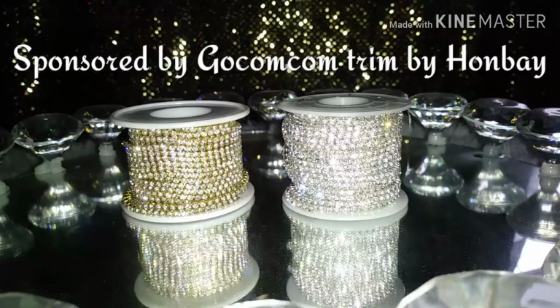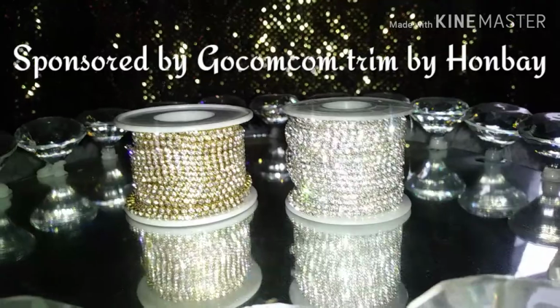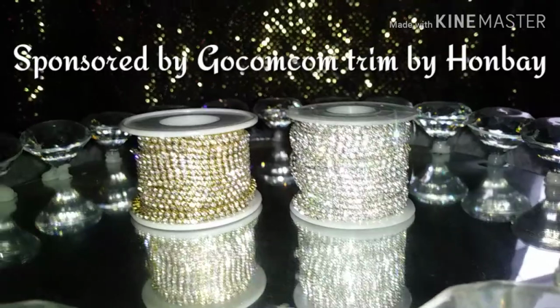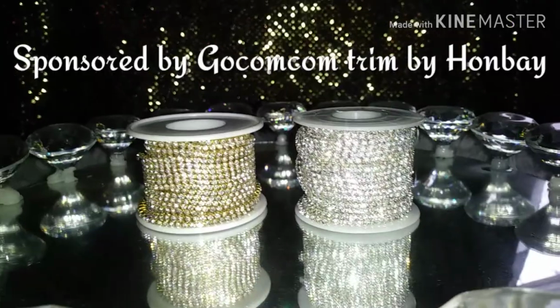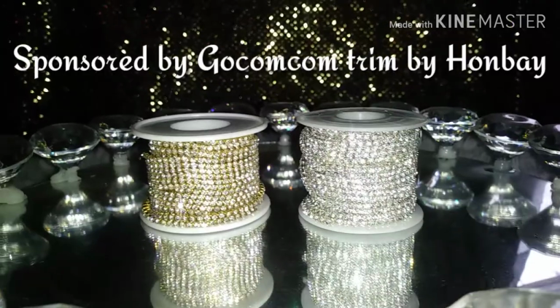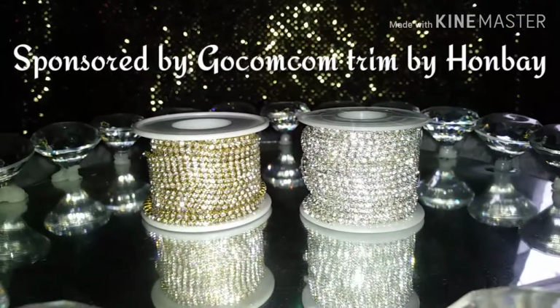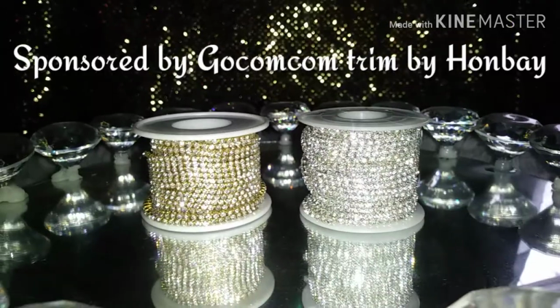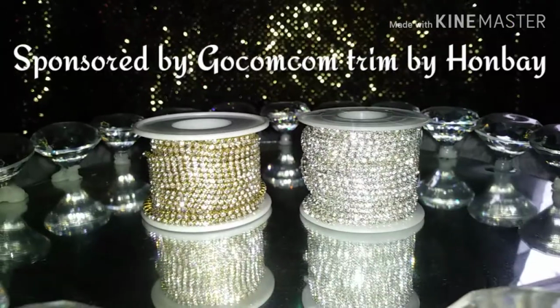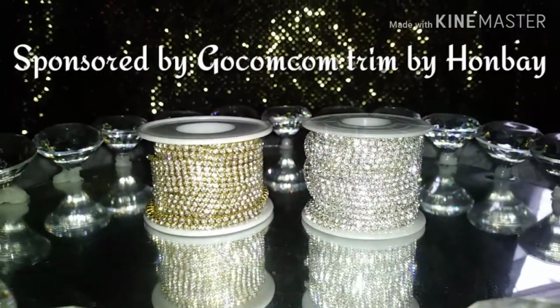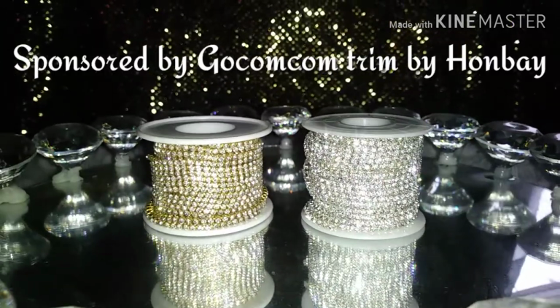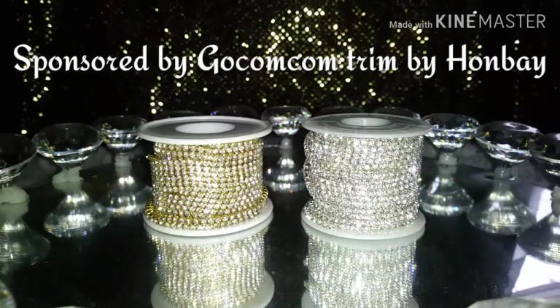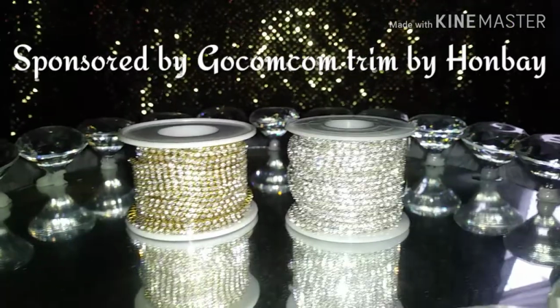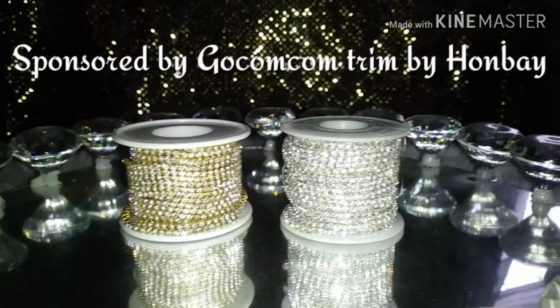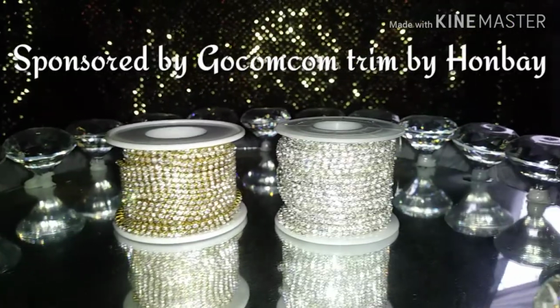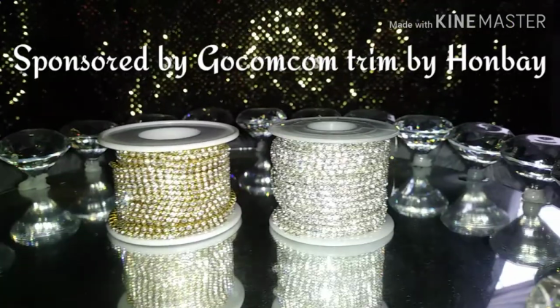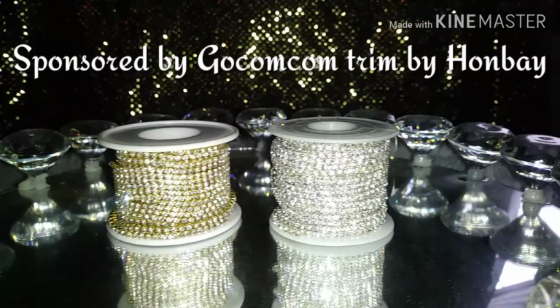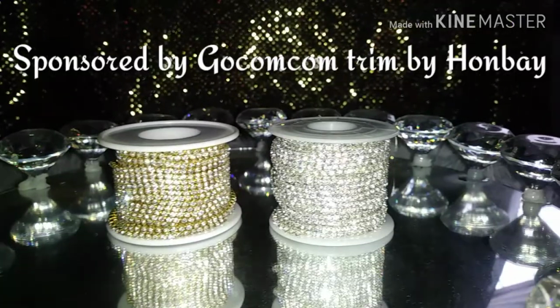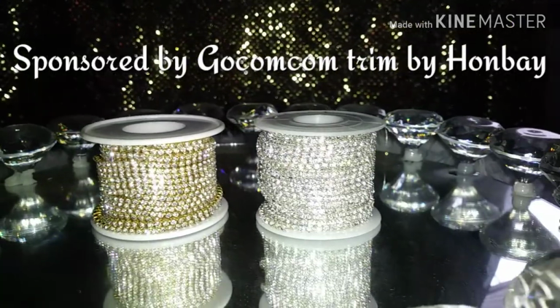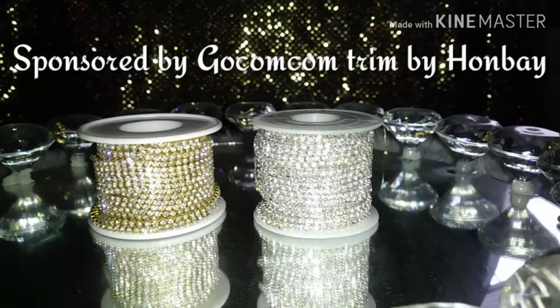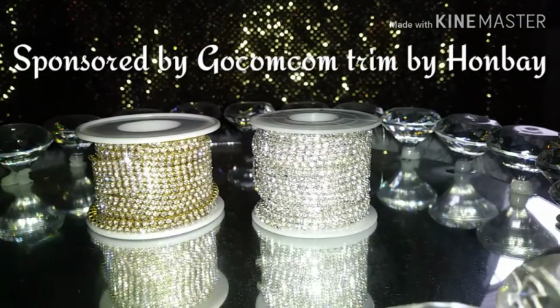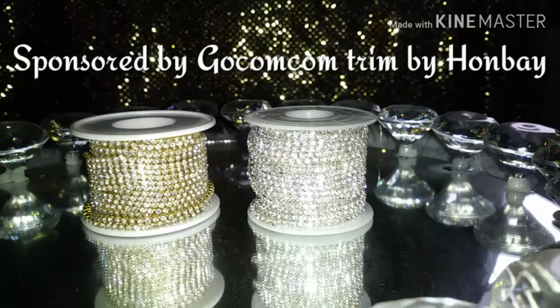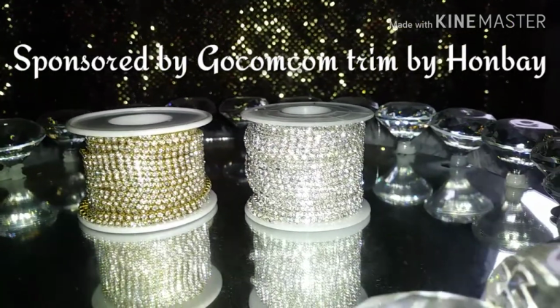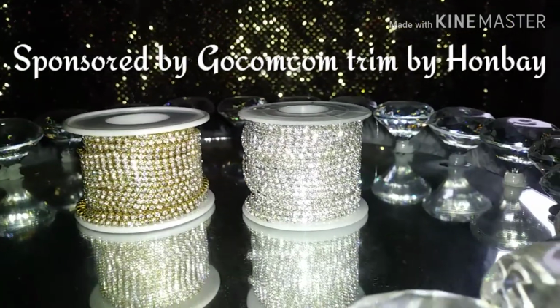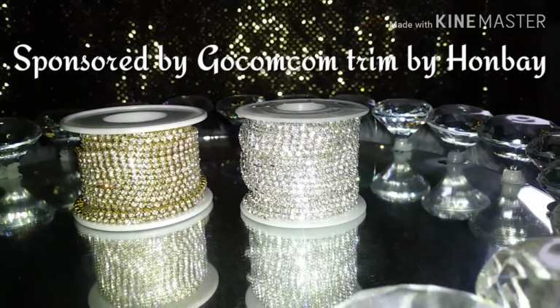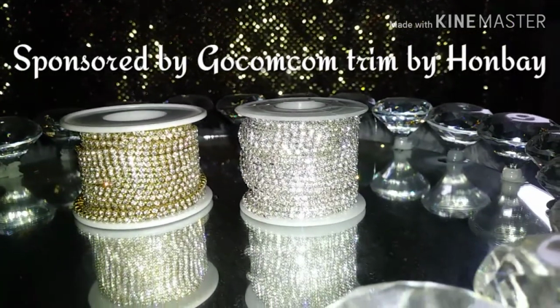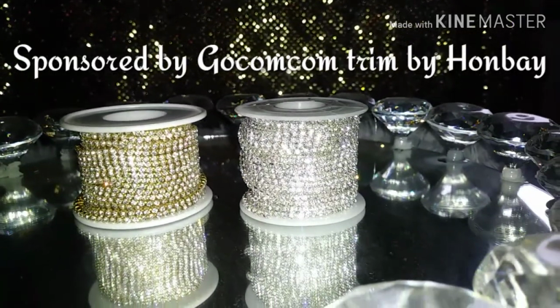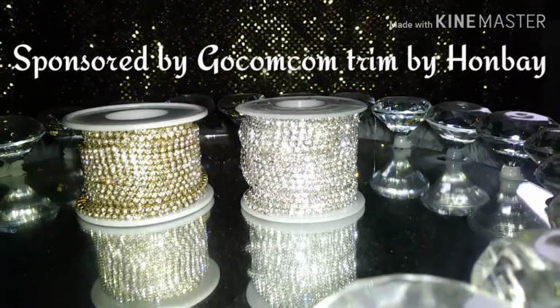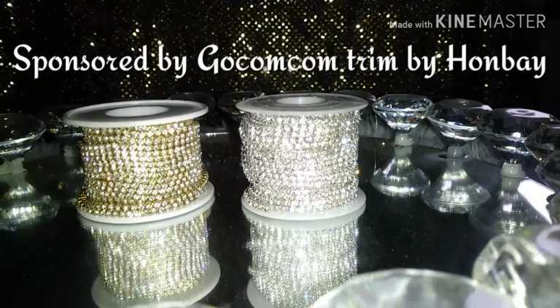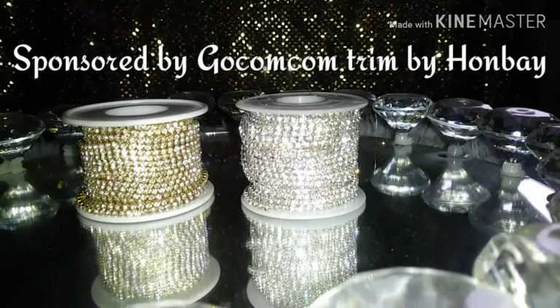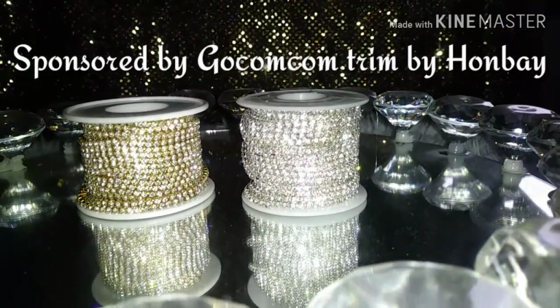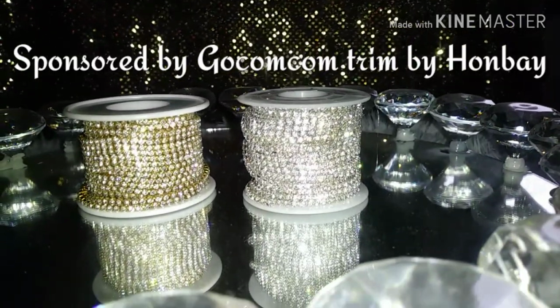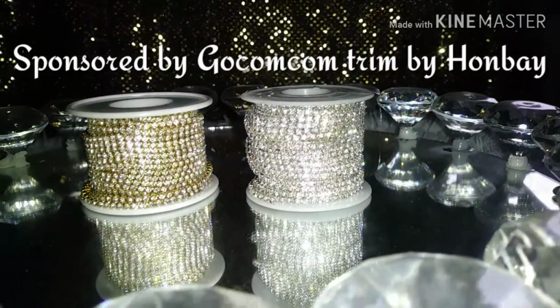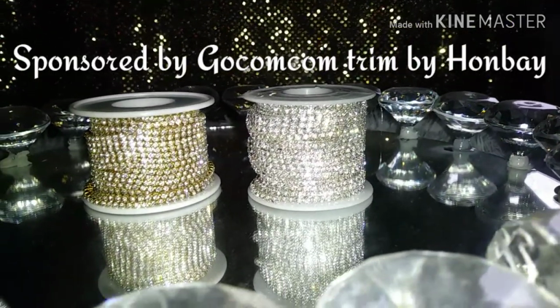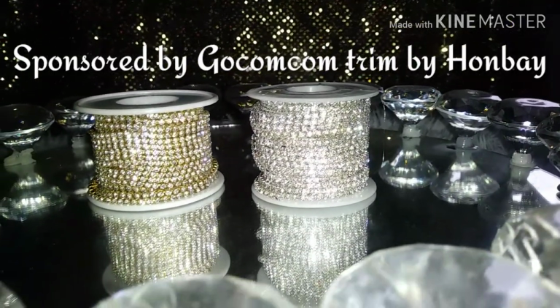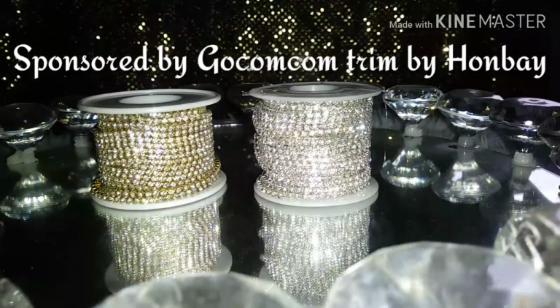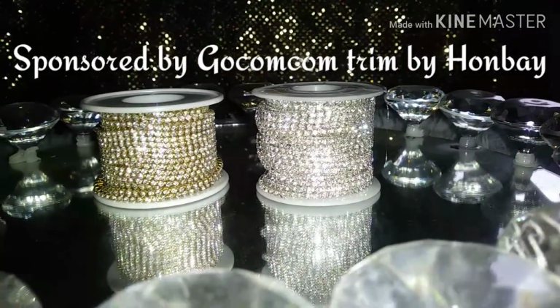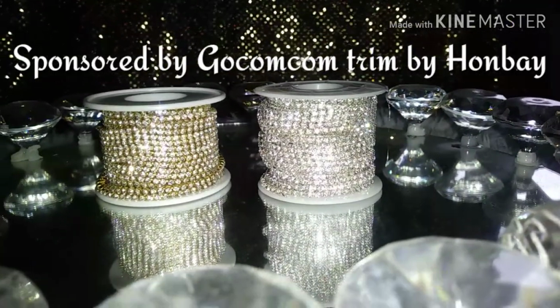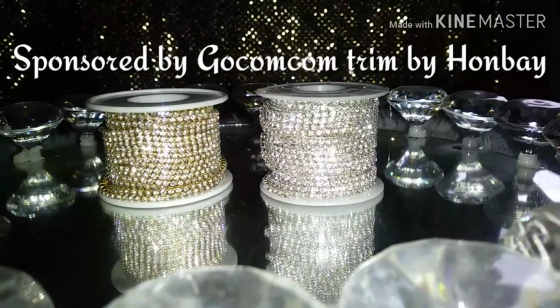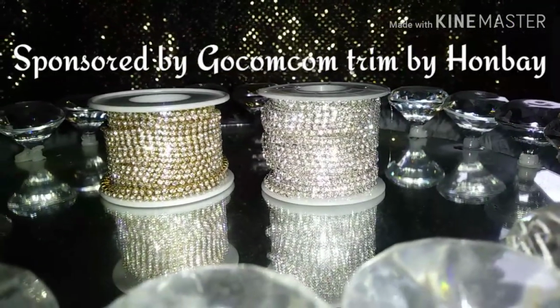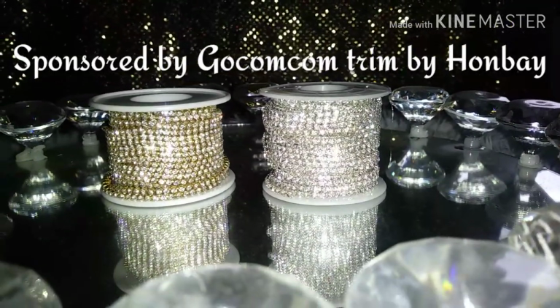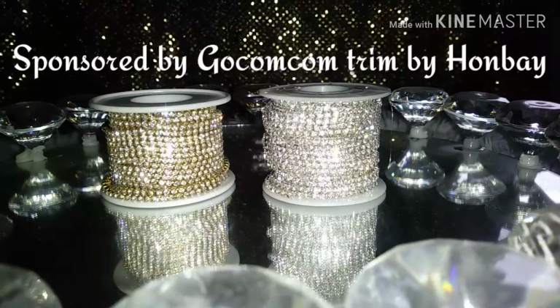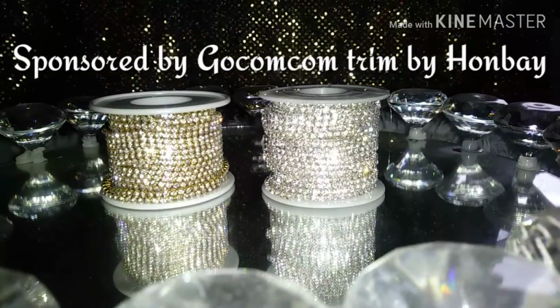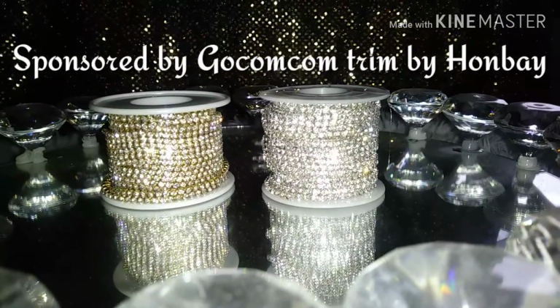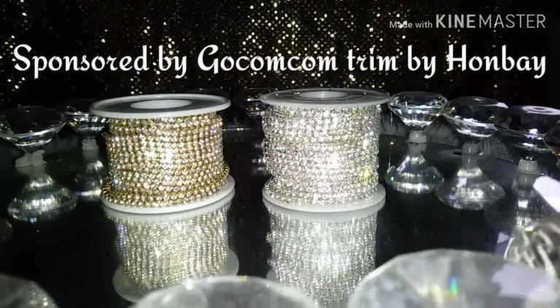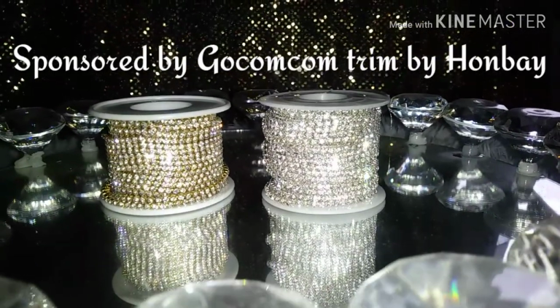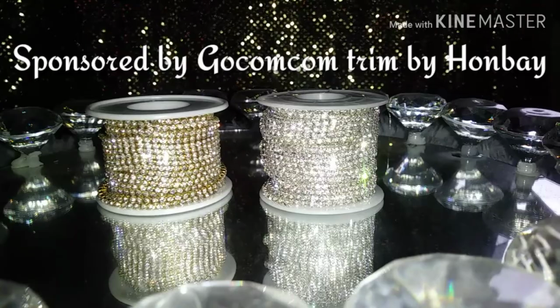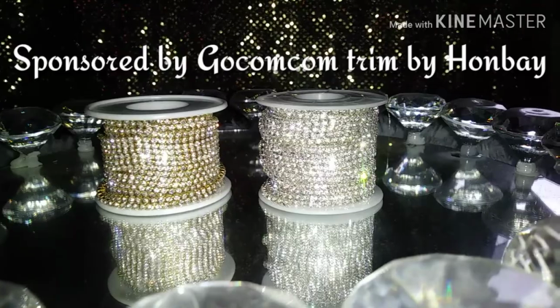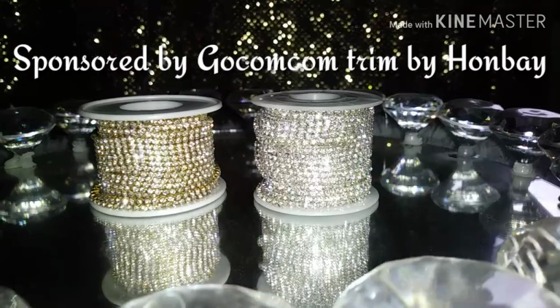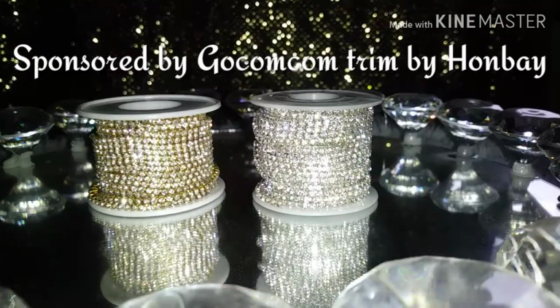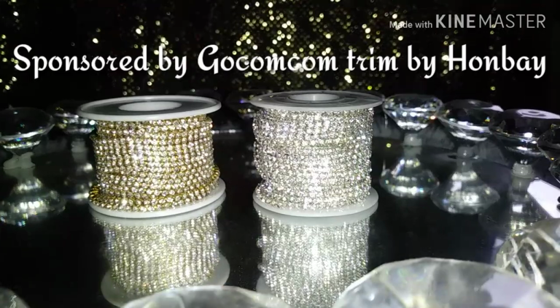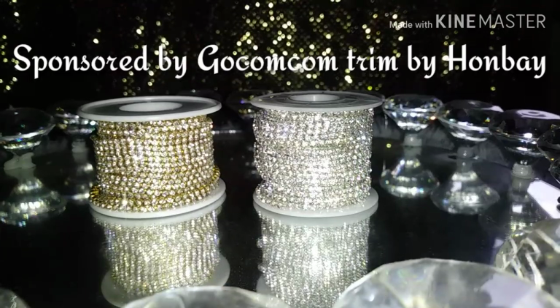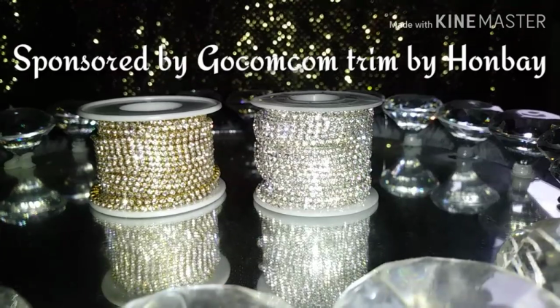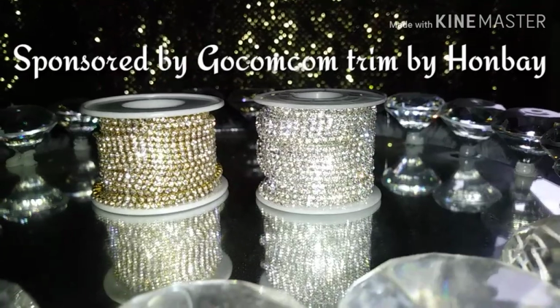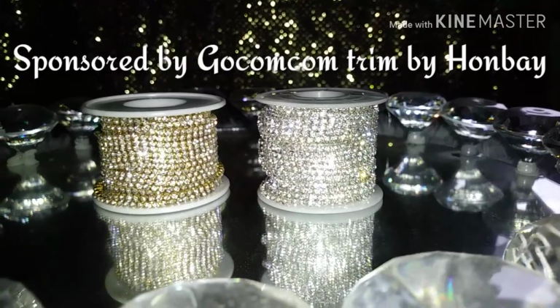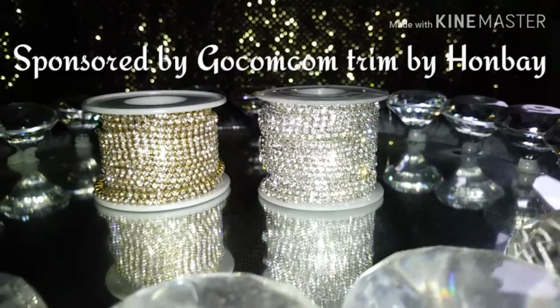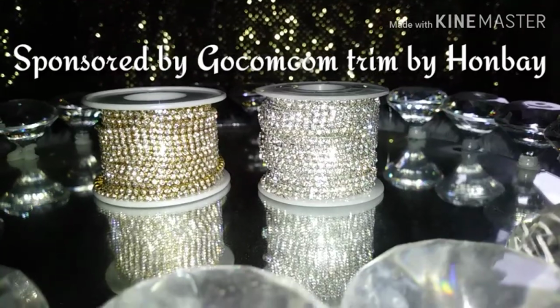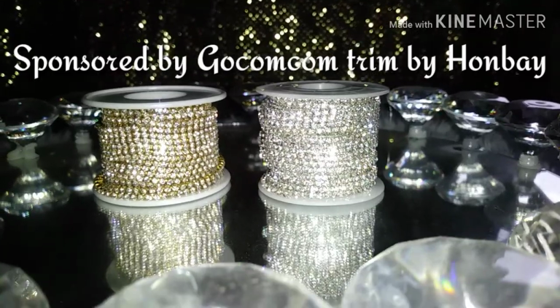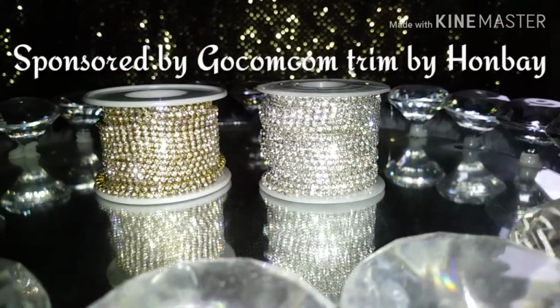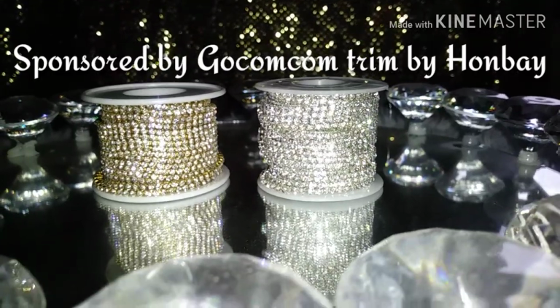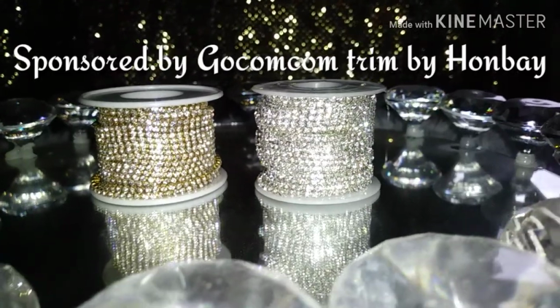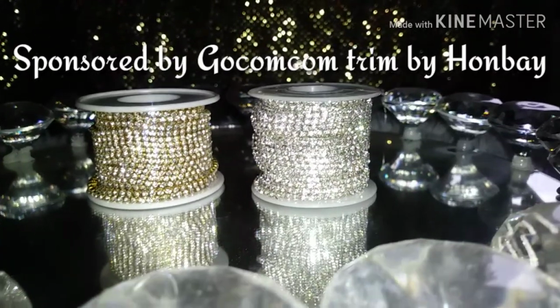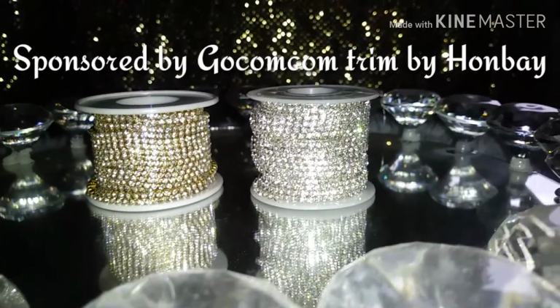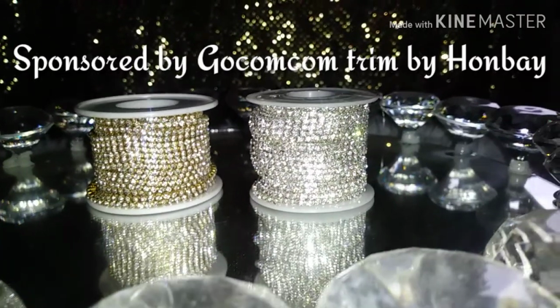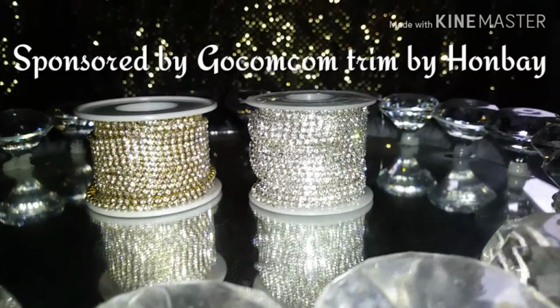I'd like to thank GoComCom for sponsoring this video. This trim is absolutely beautiful. Thank you guys so much.